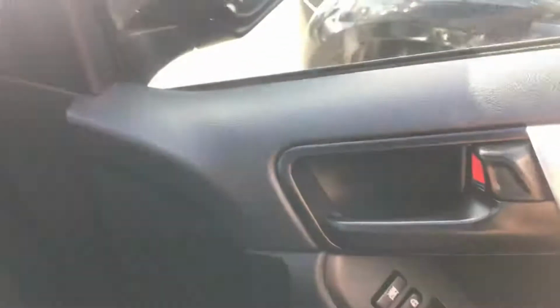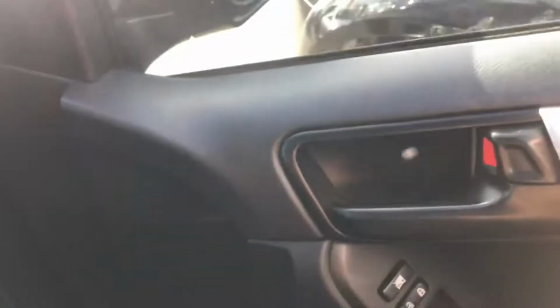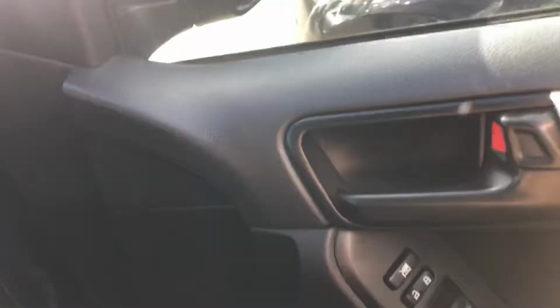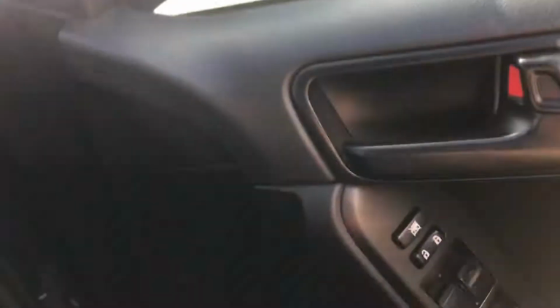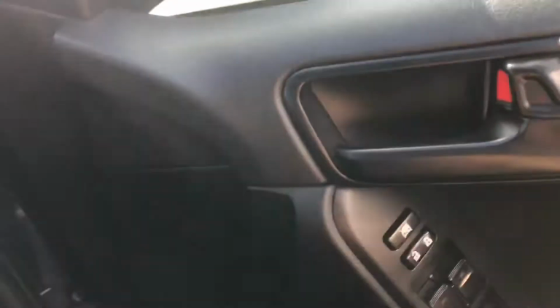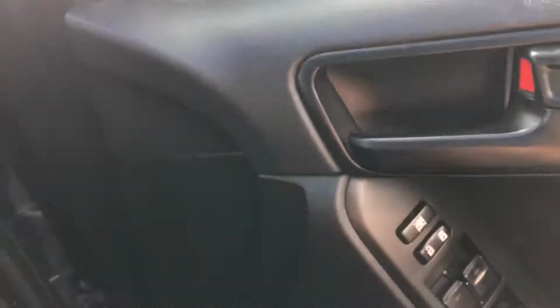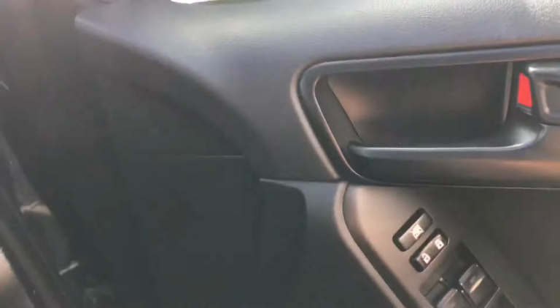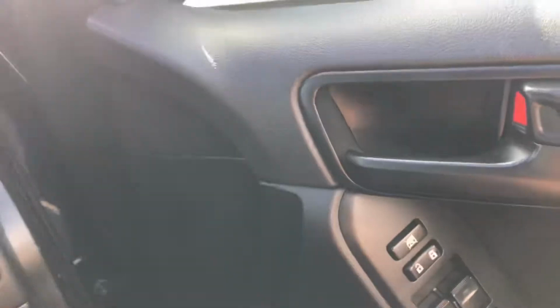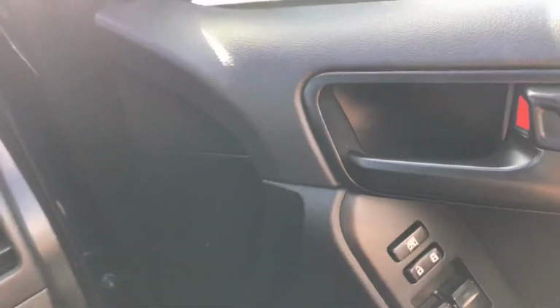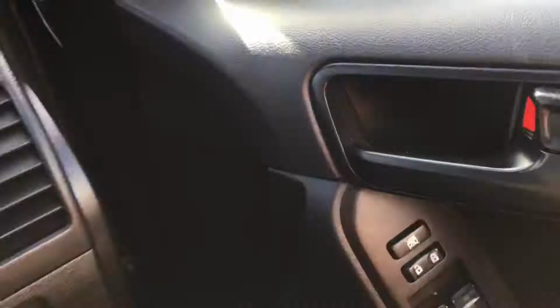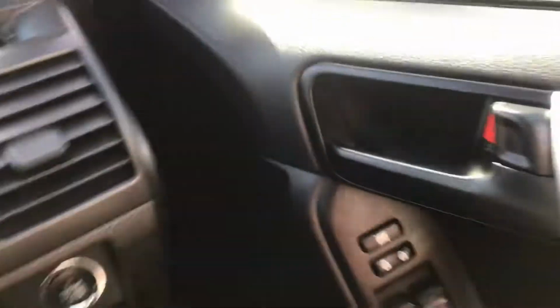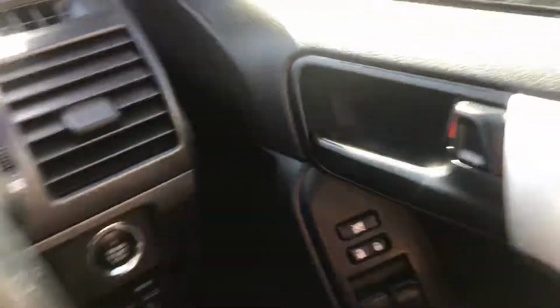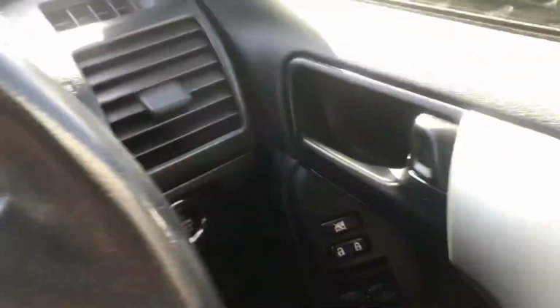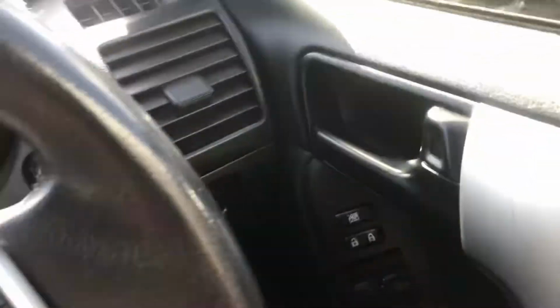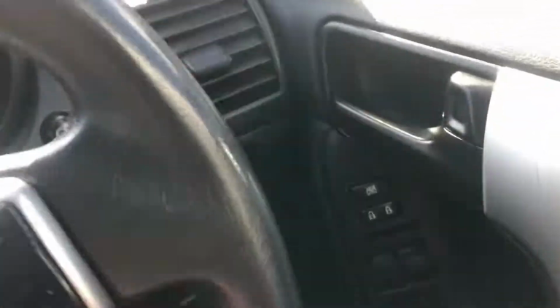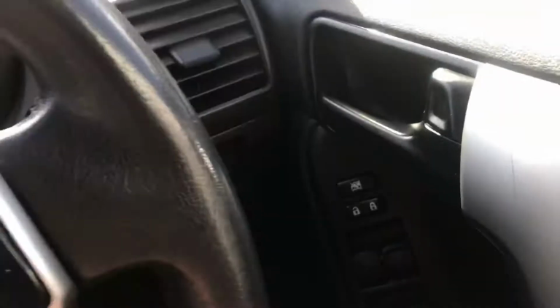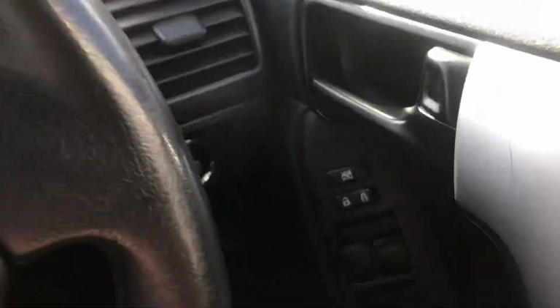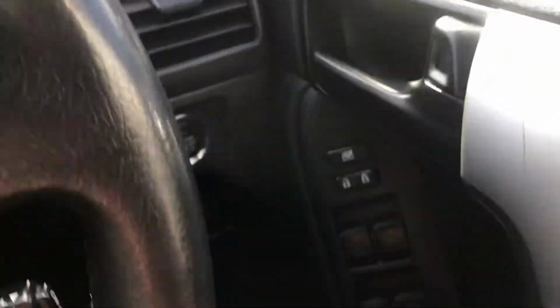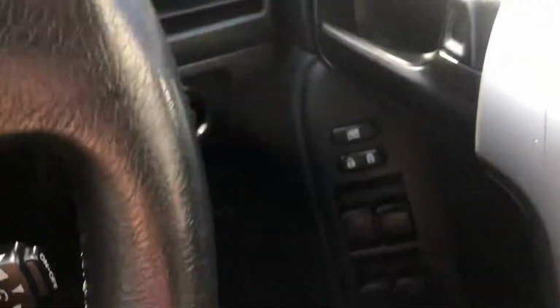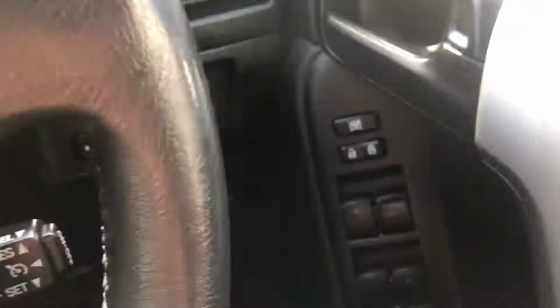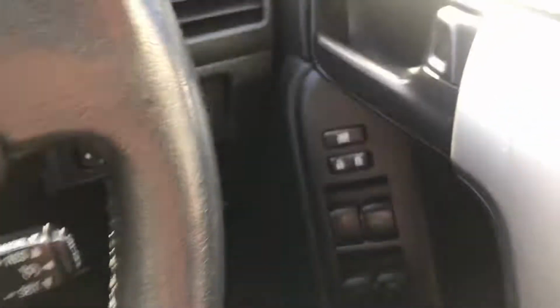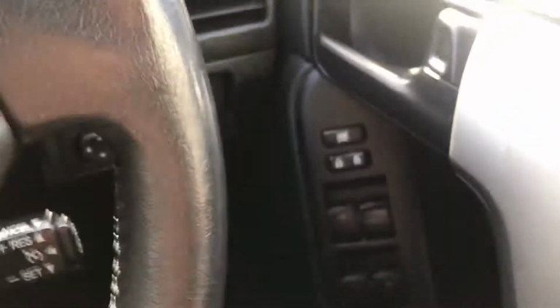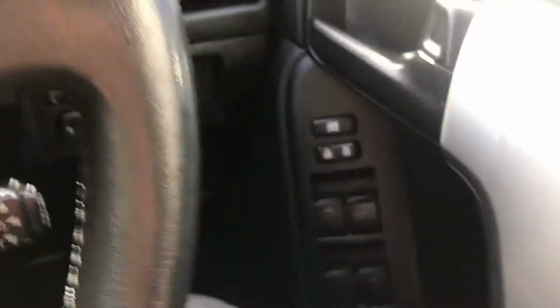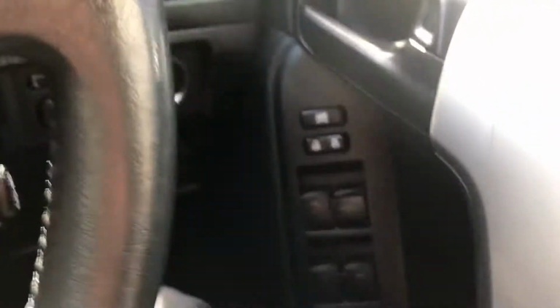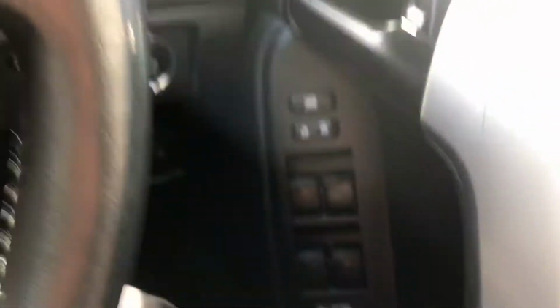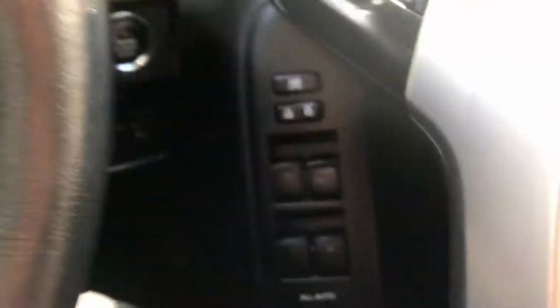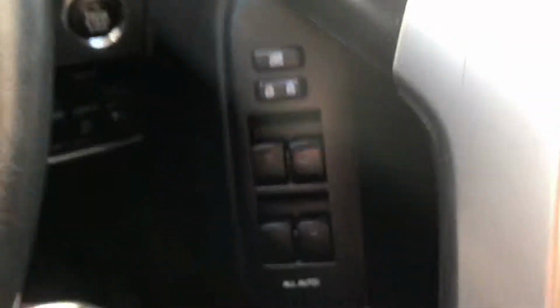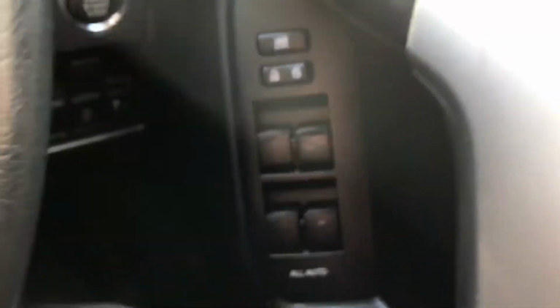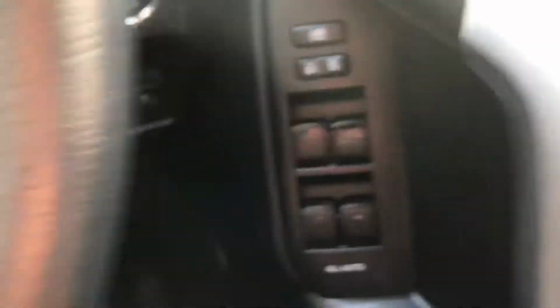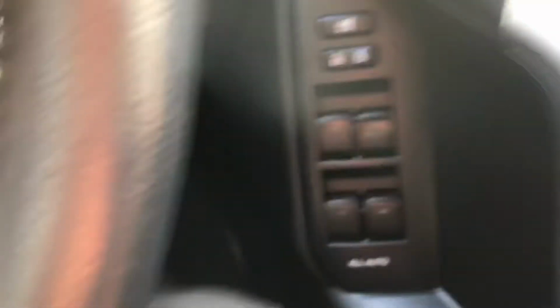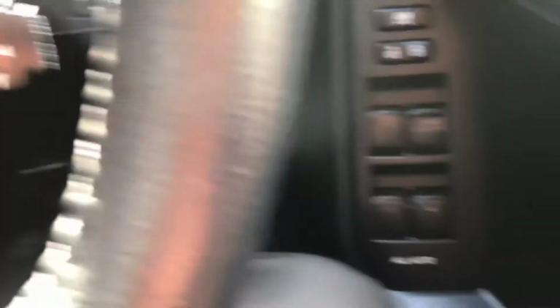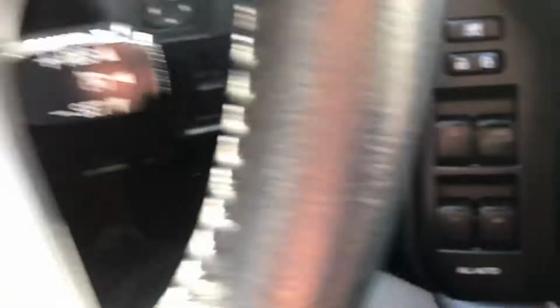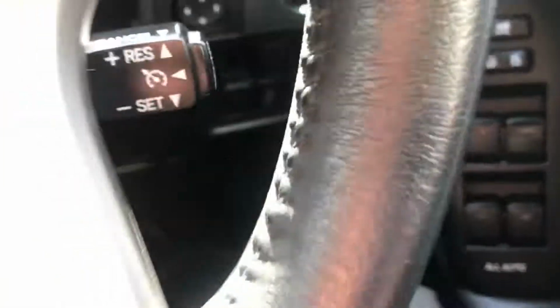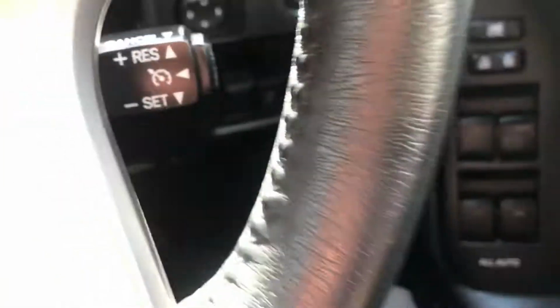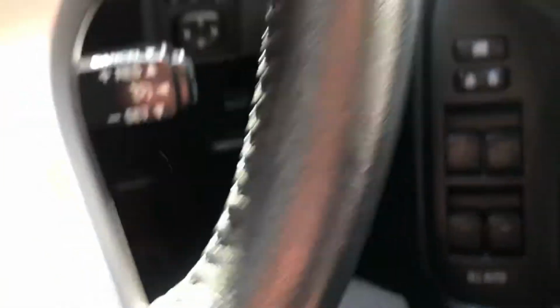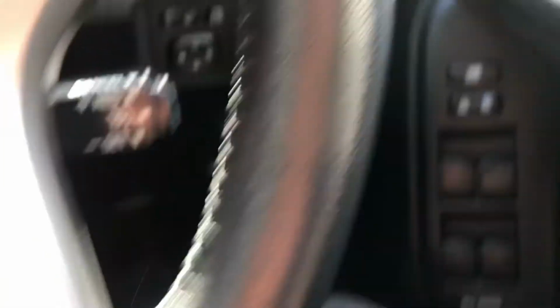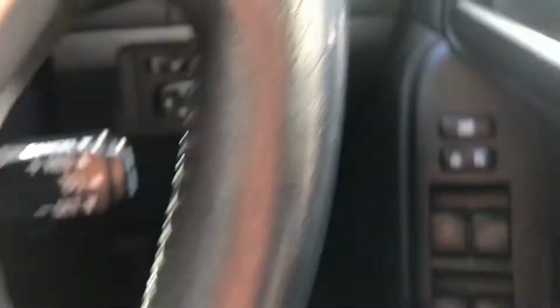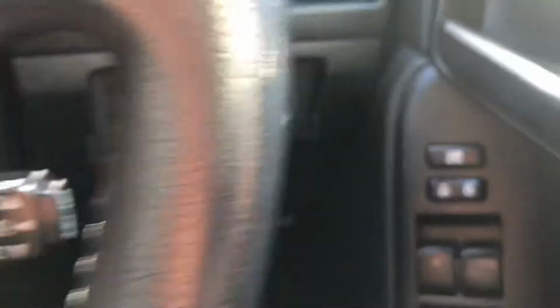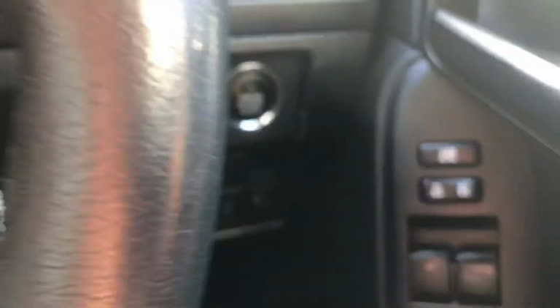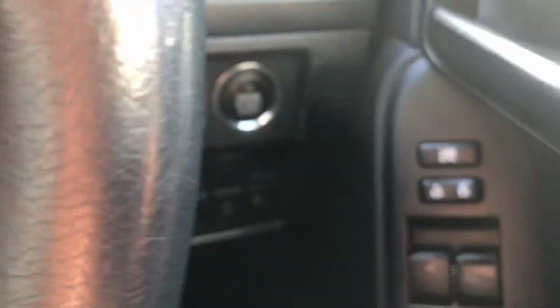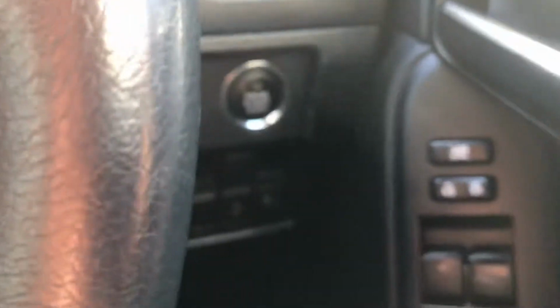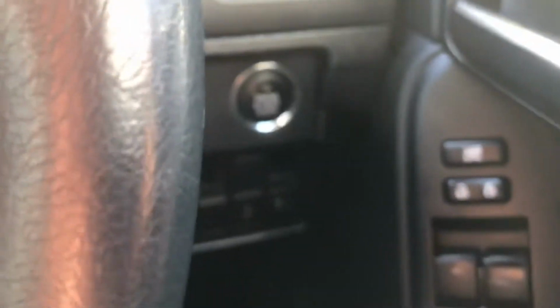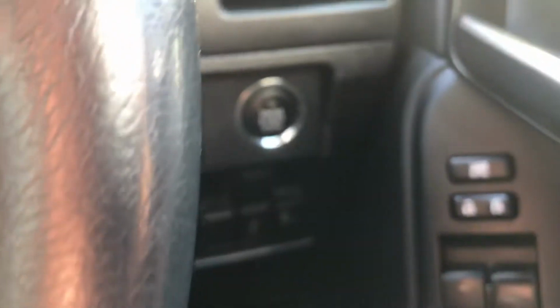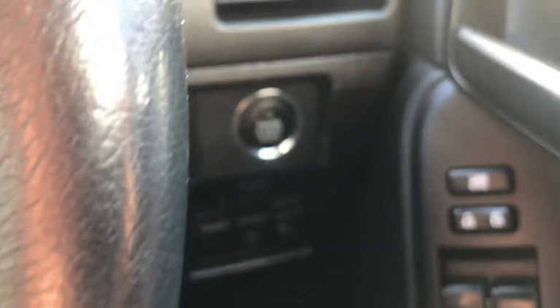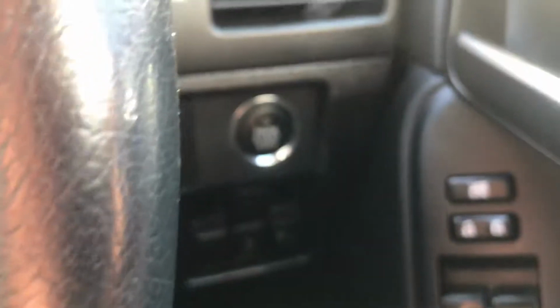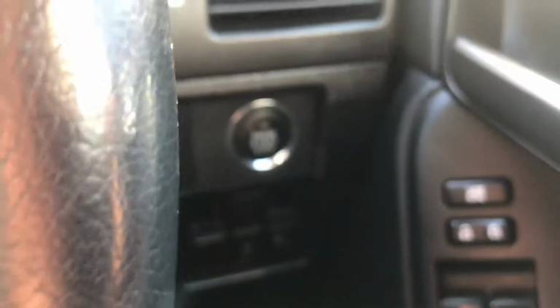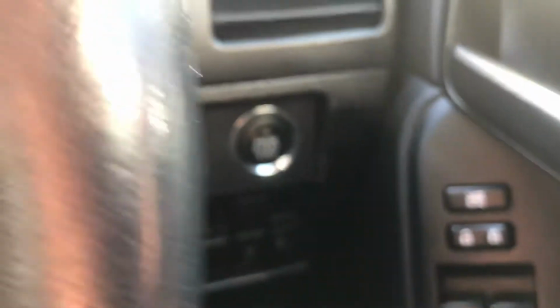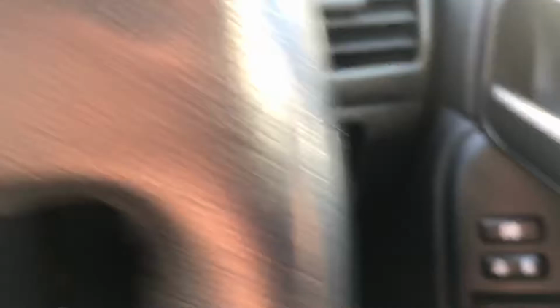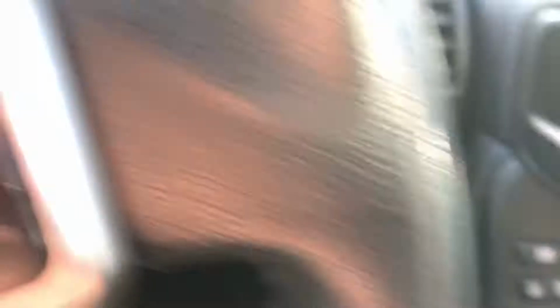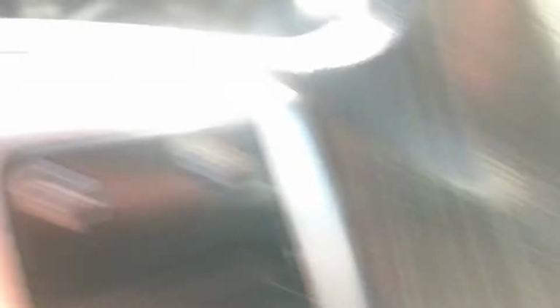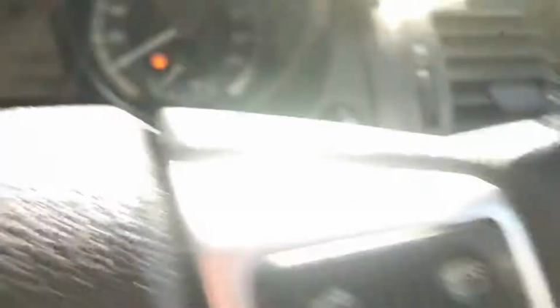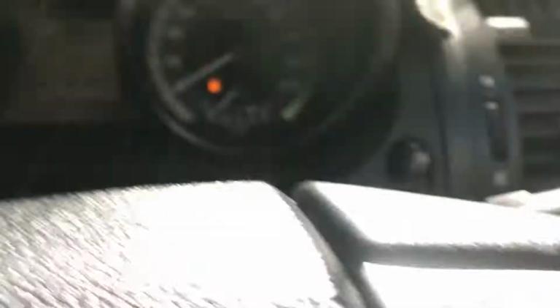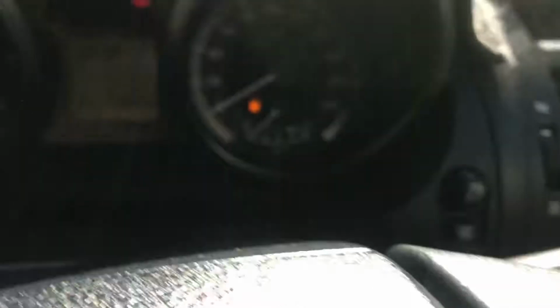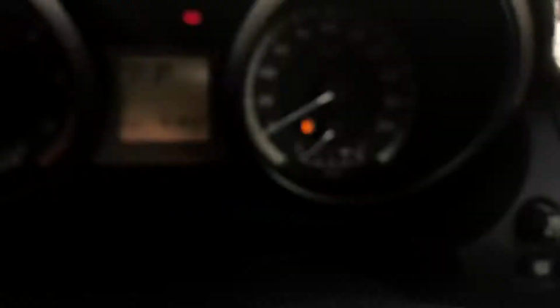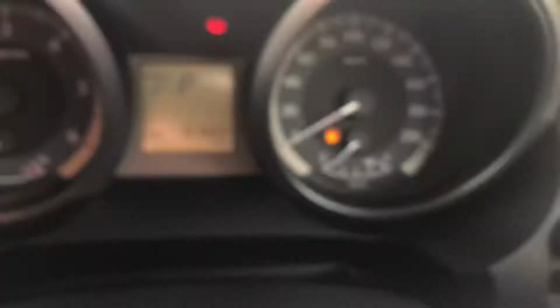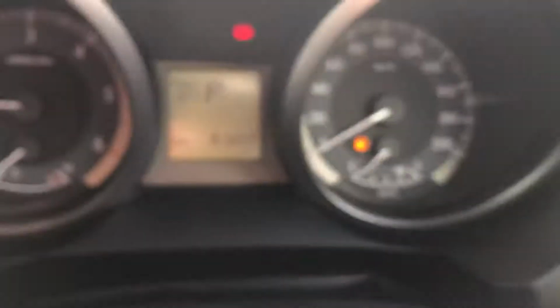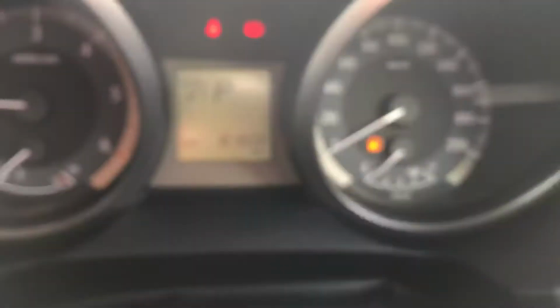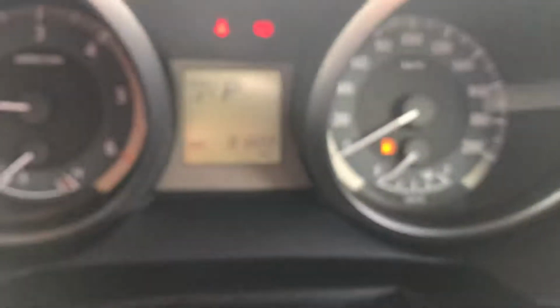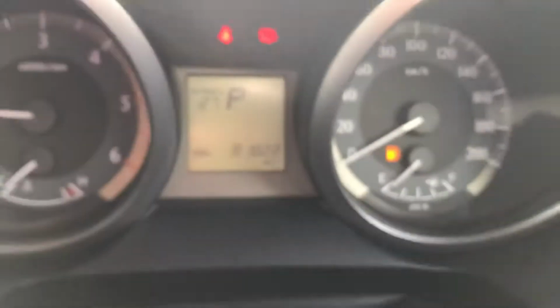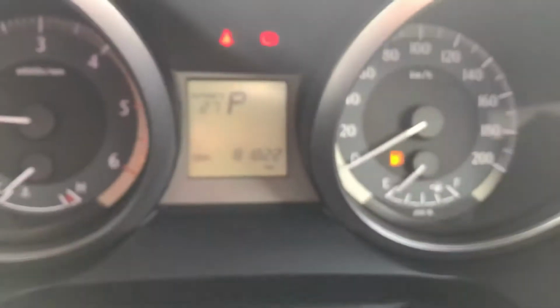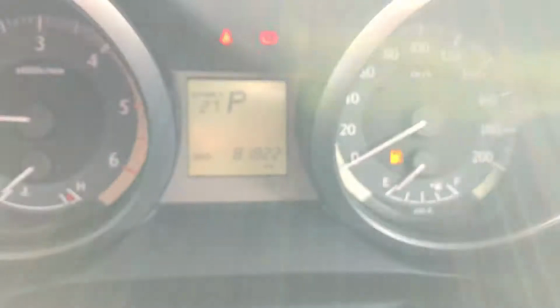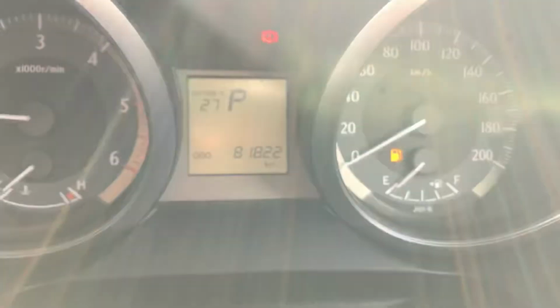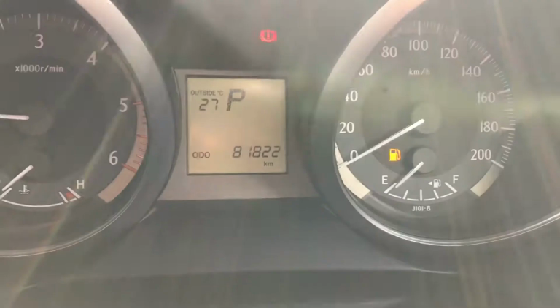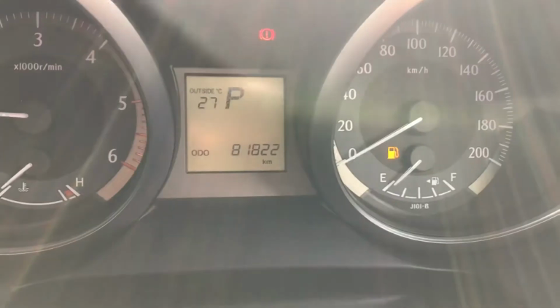Pack them in nice and tight here — push button start, and there's your odometer.